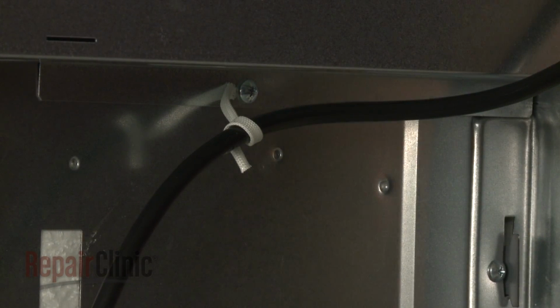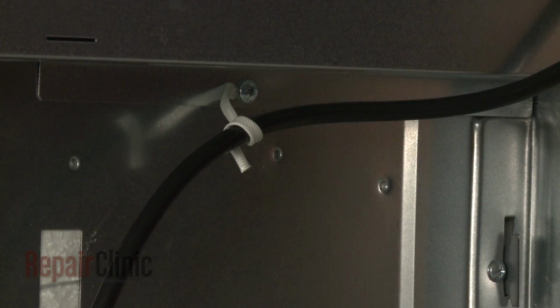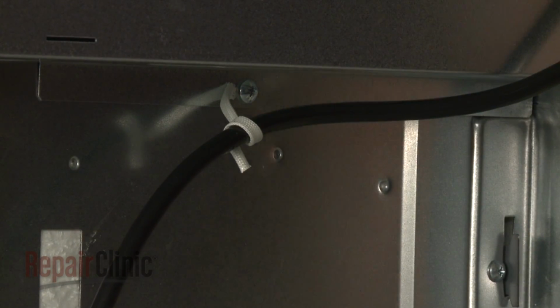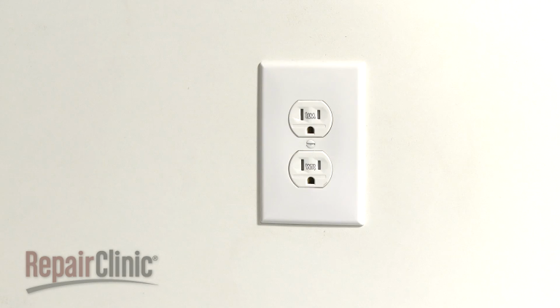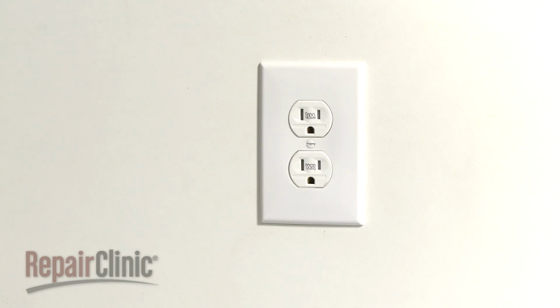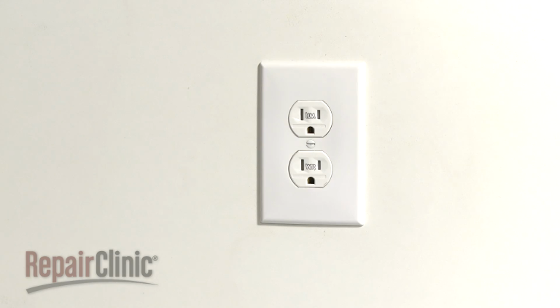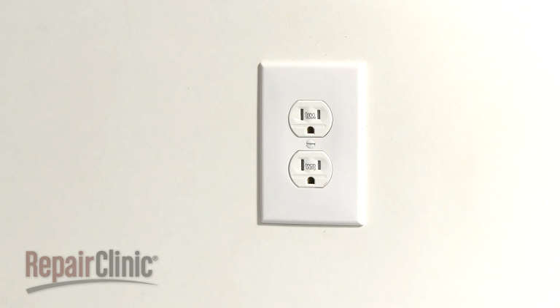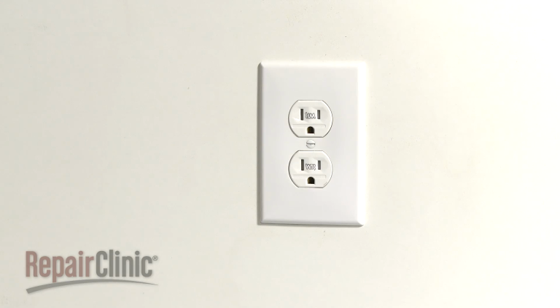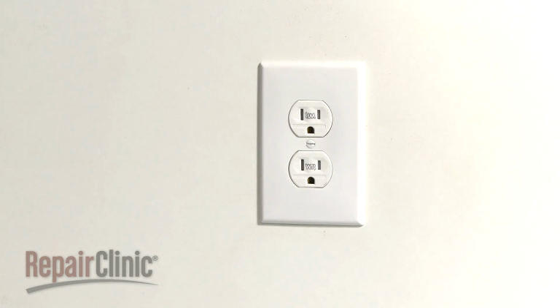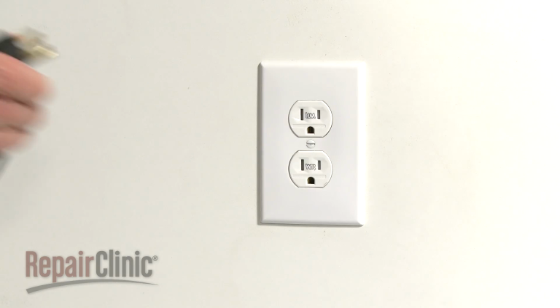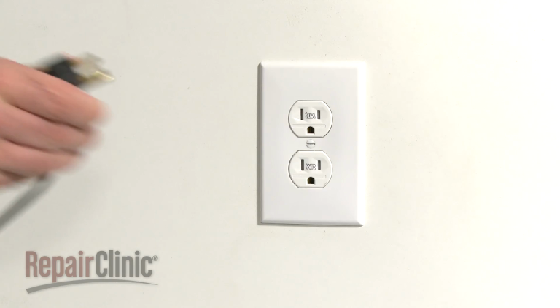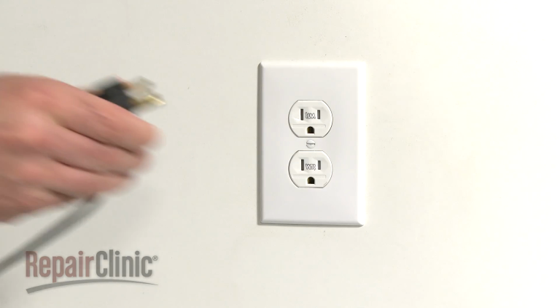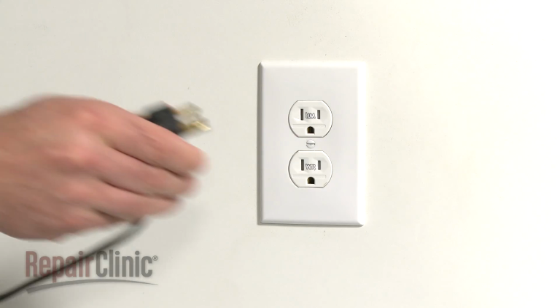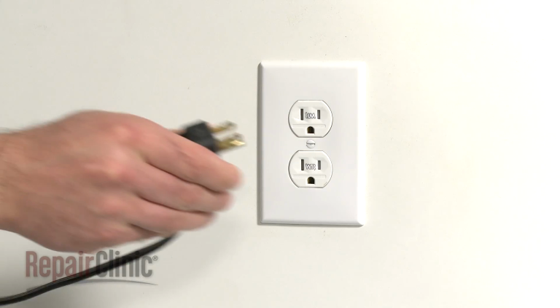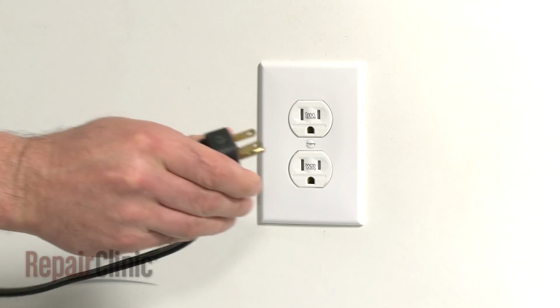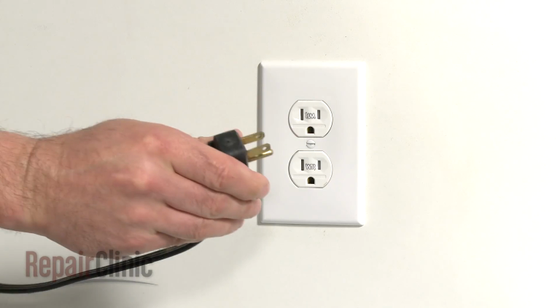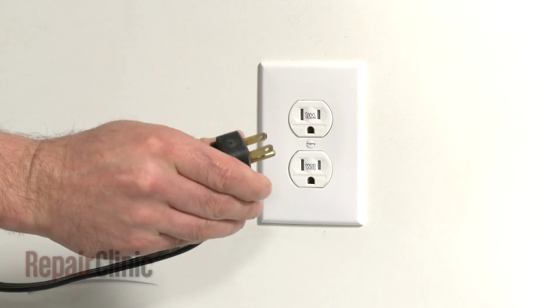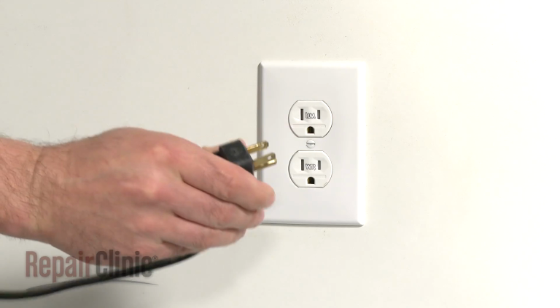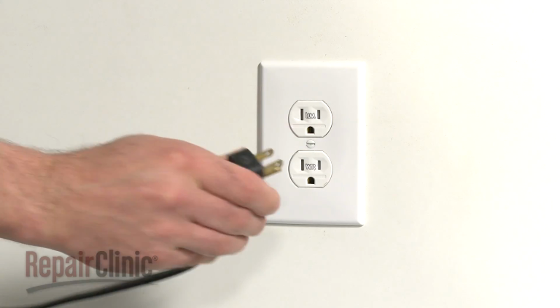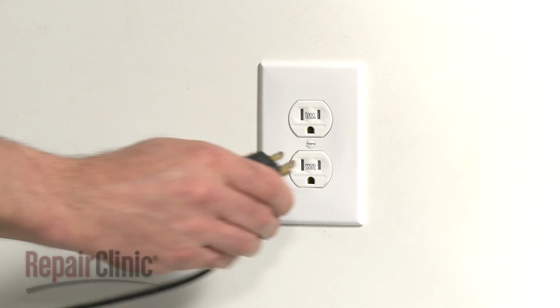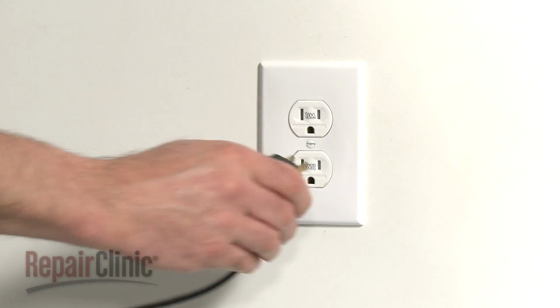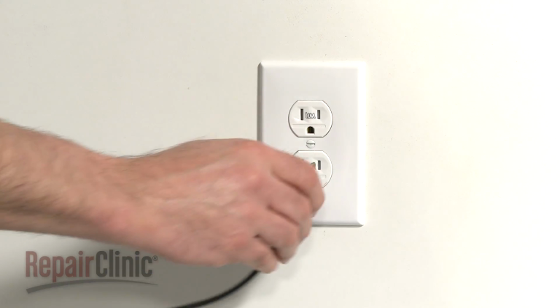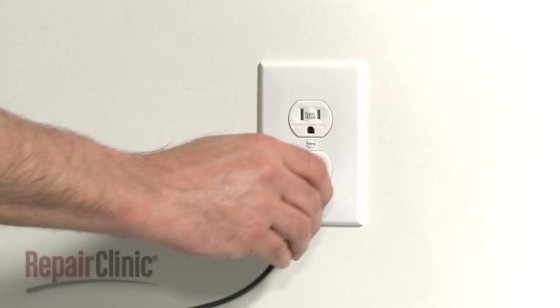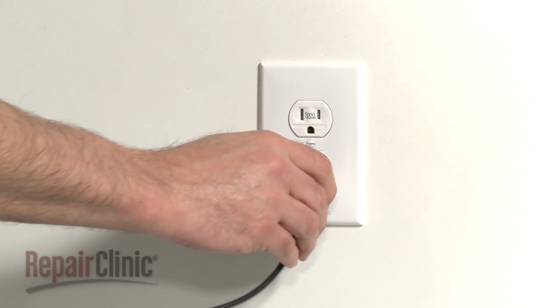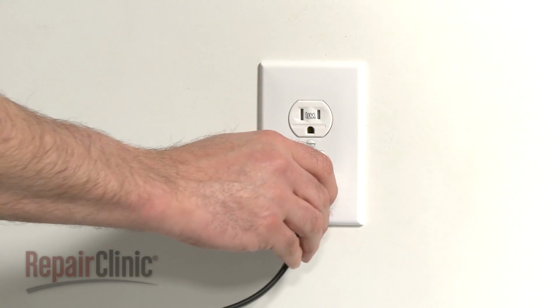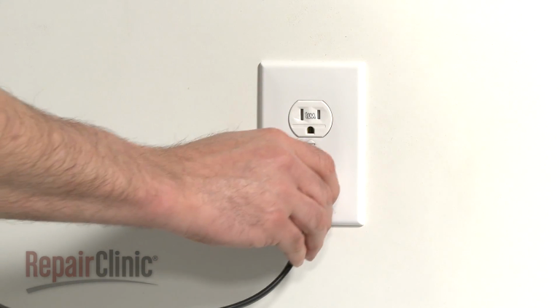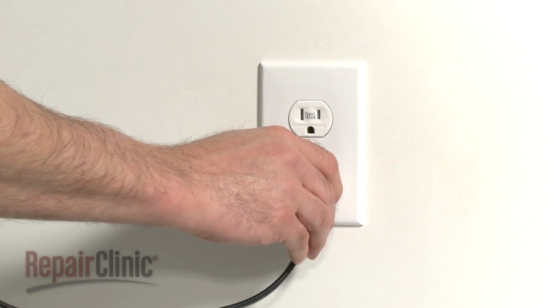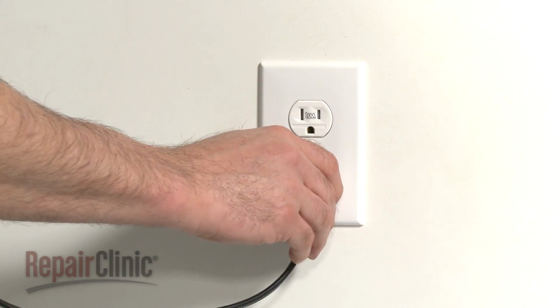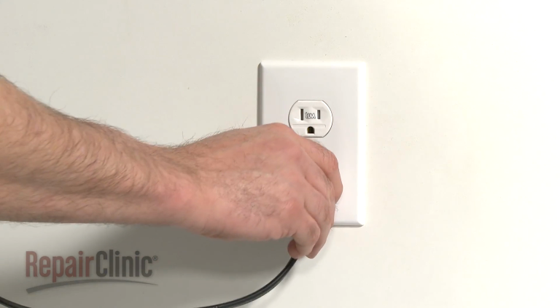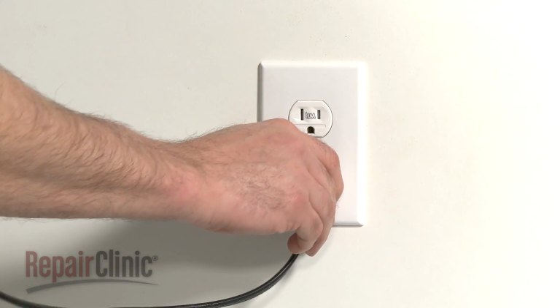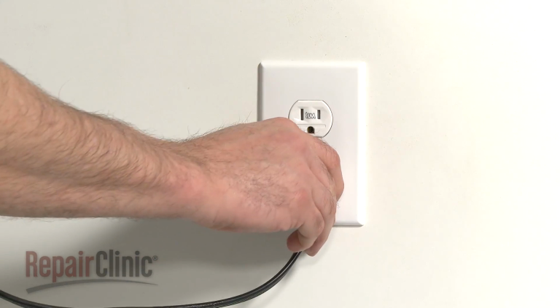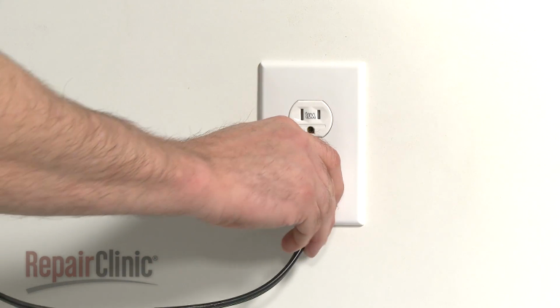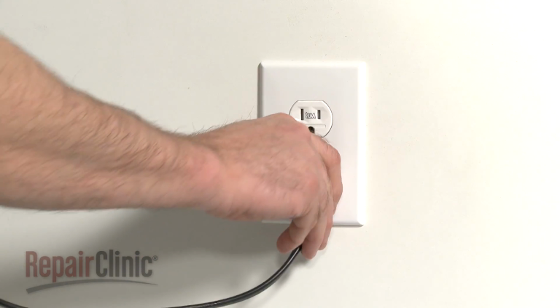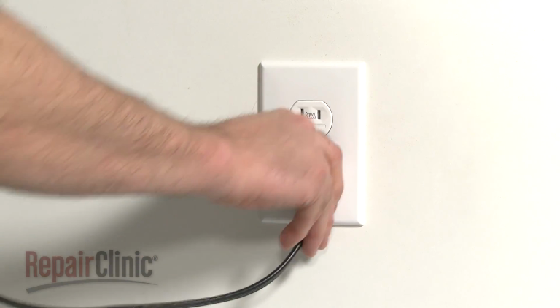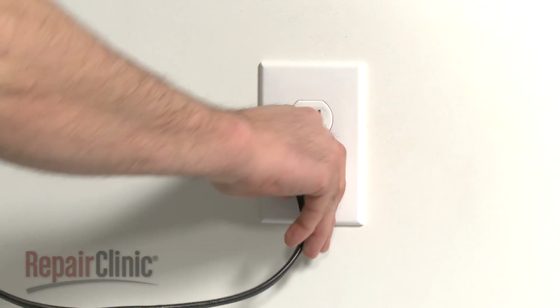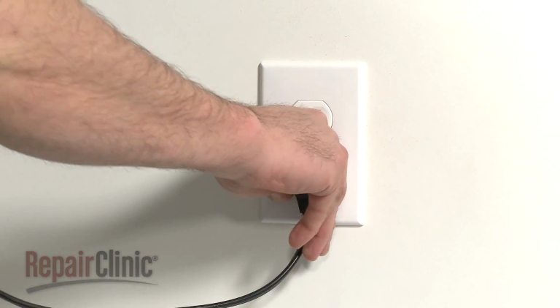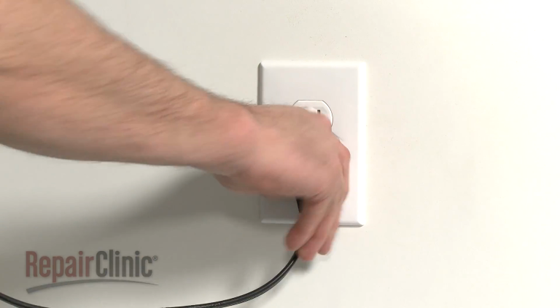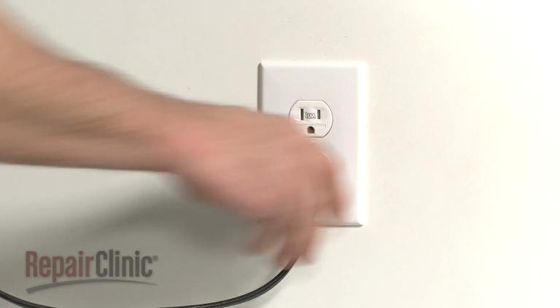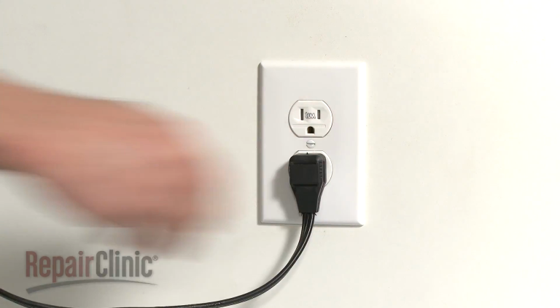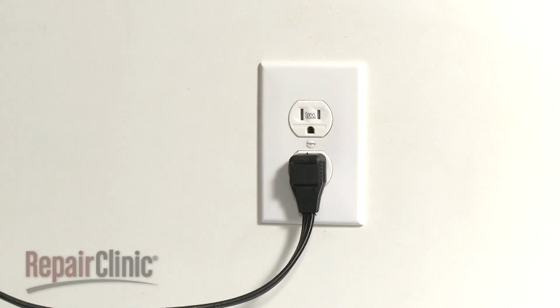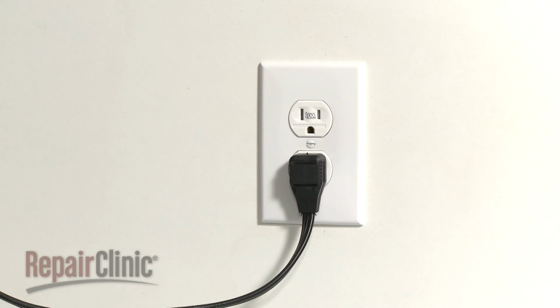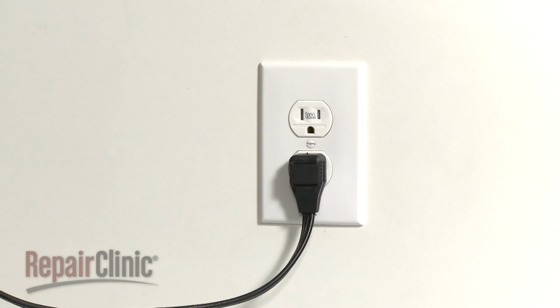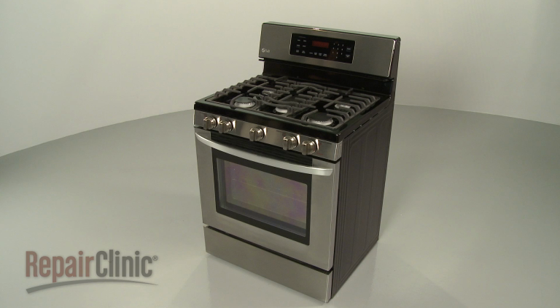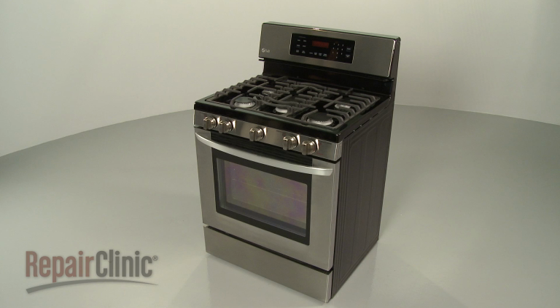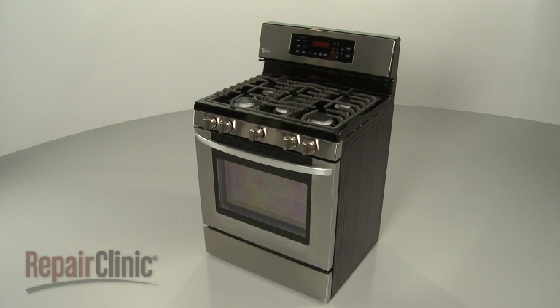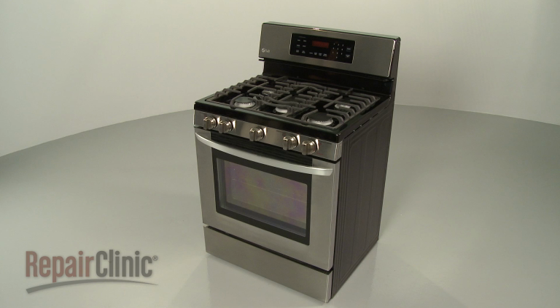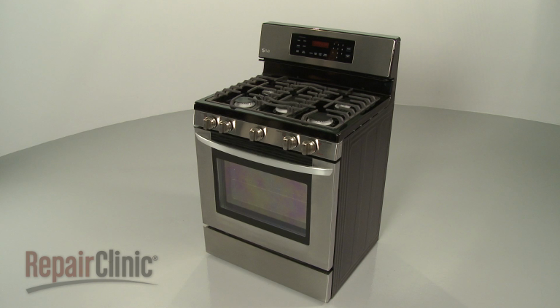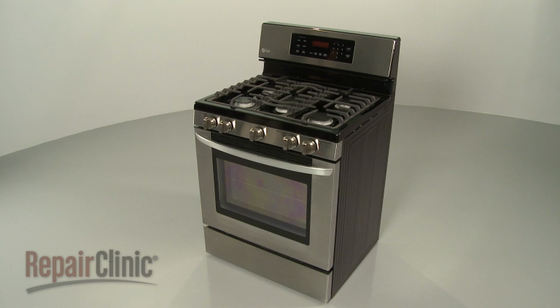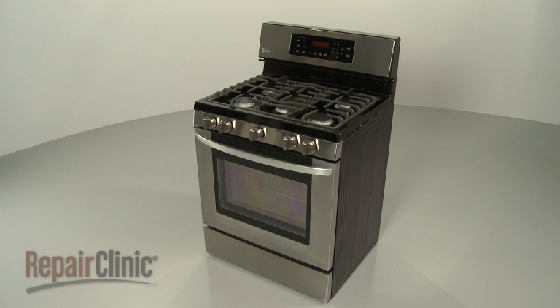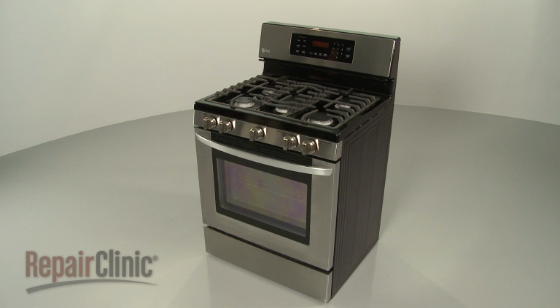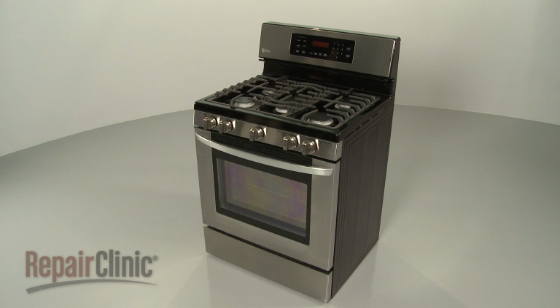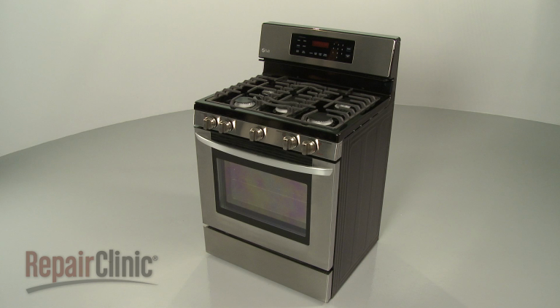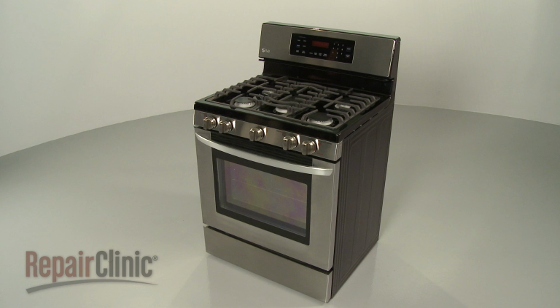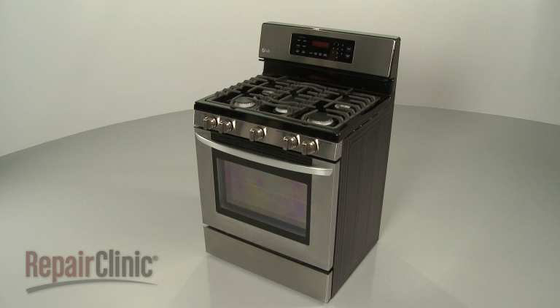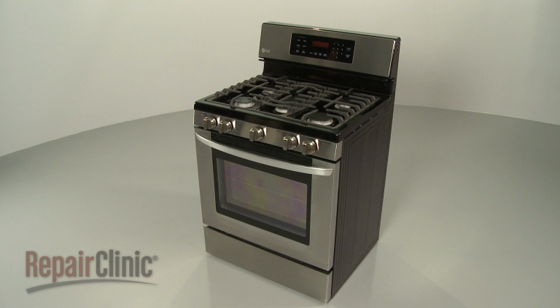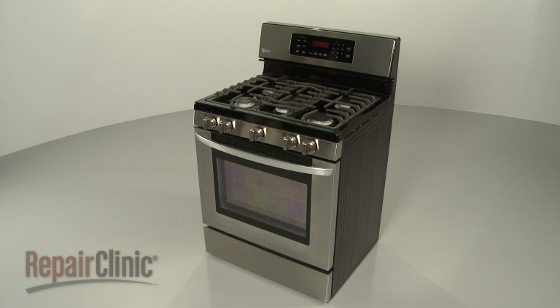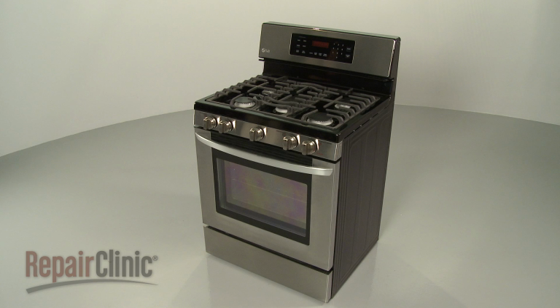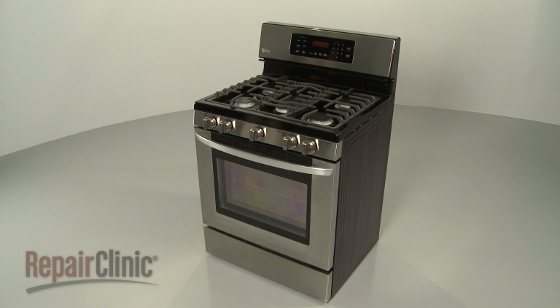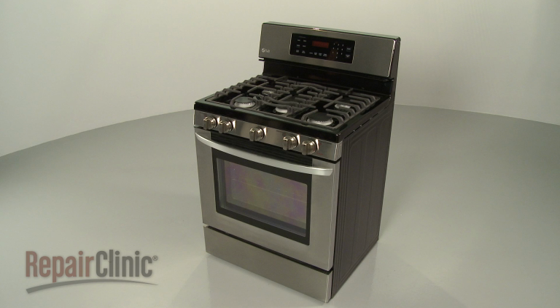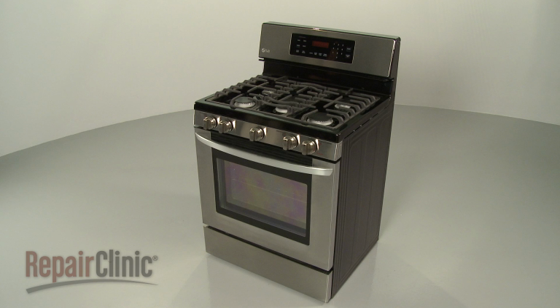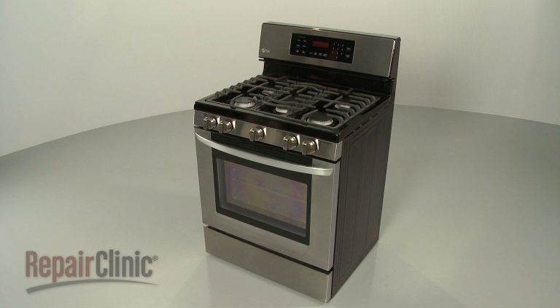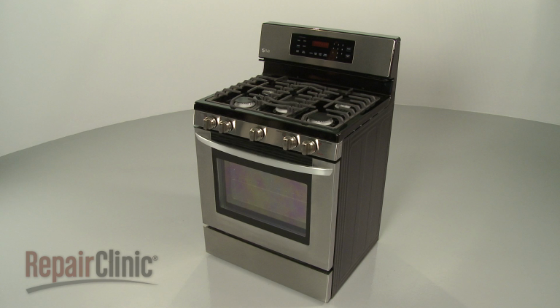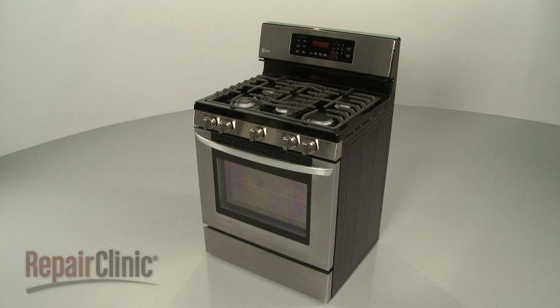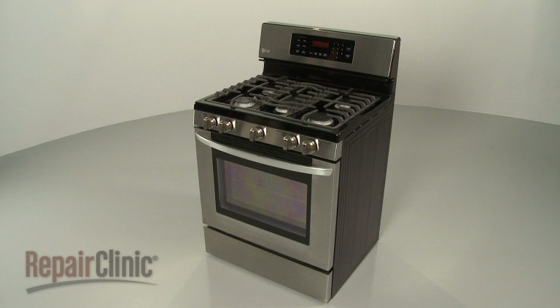With the repair completed, plug the power cord back in and your range should be ready for use.